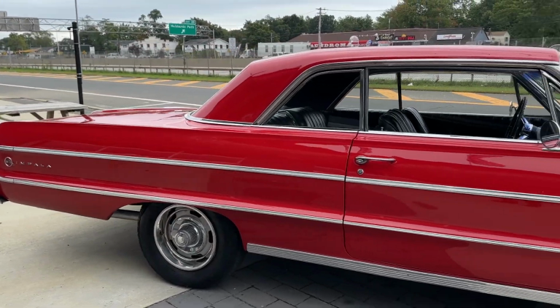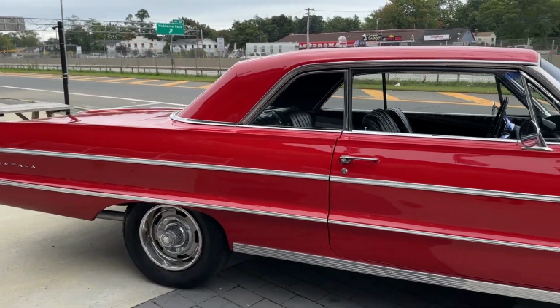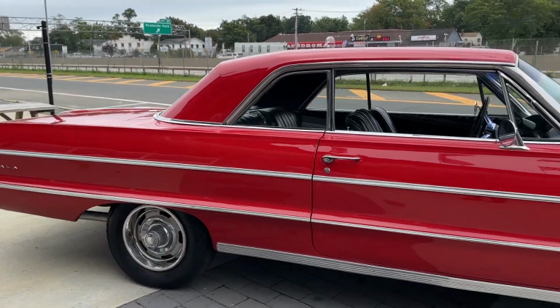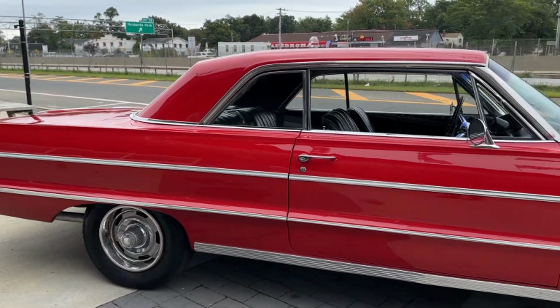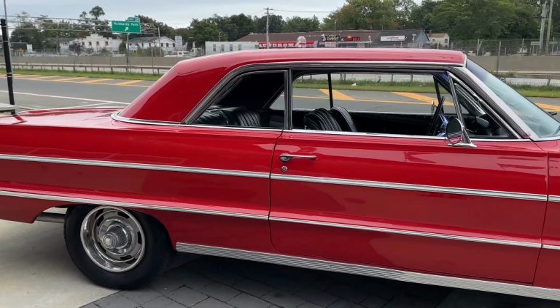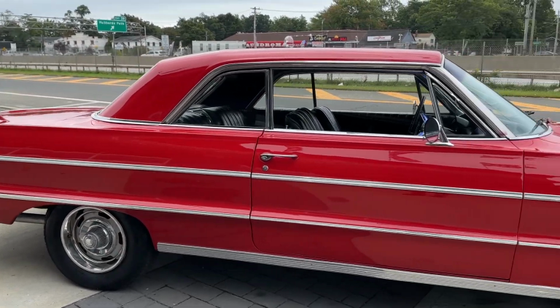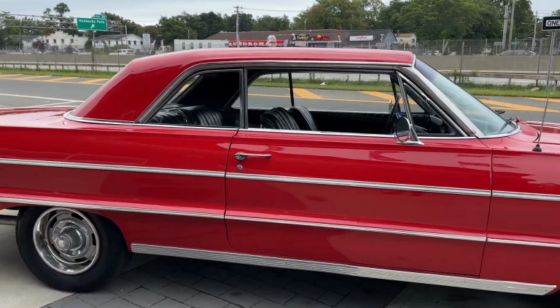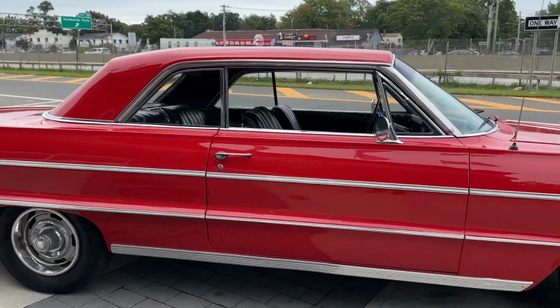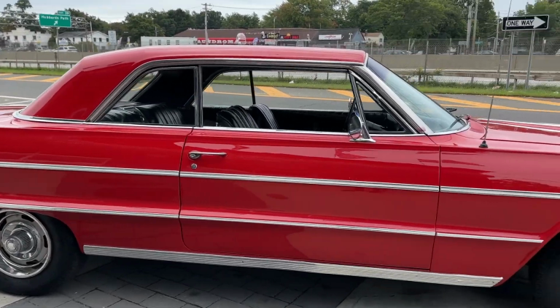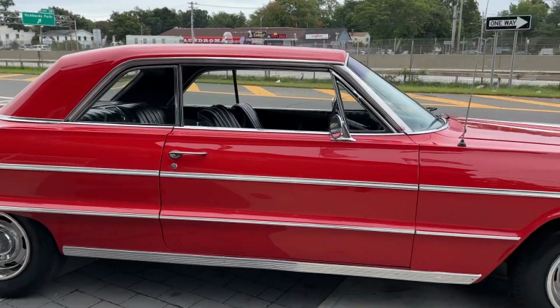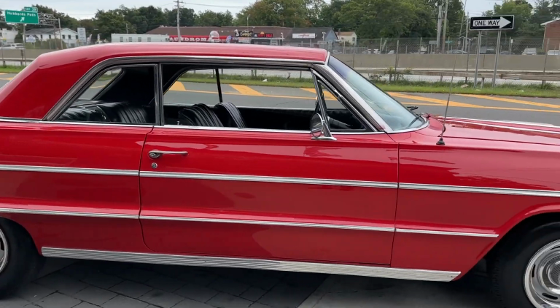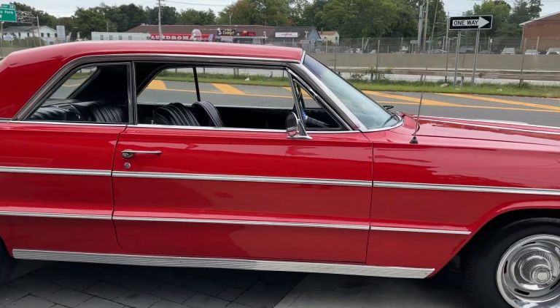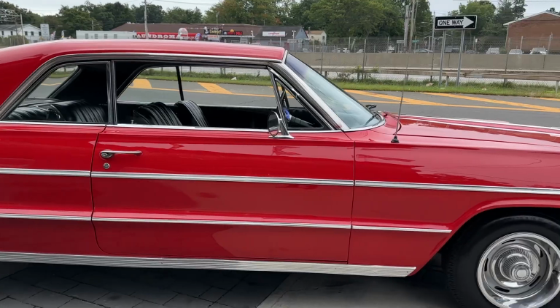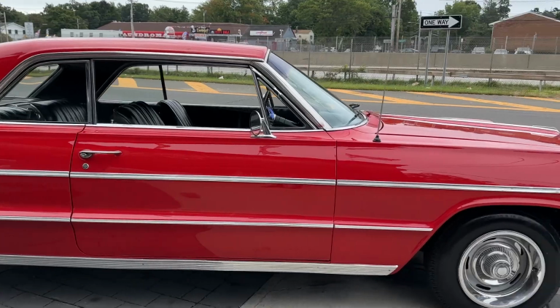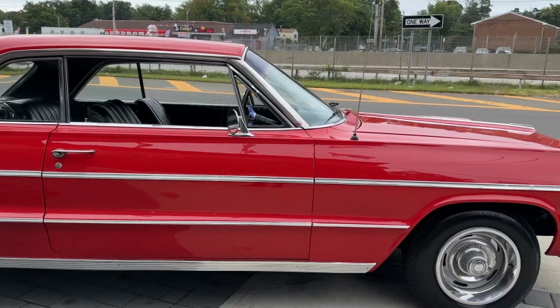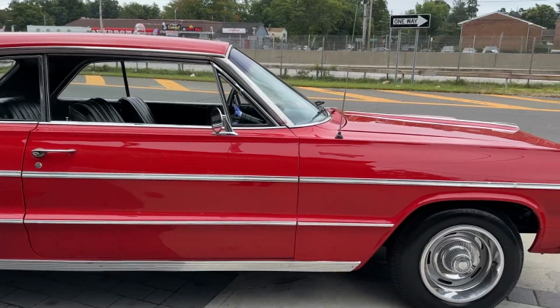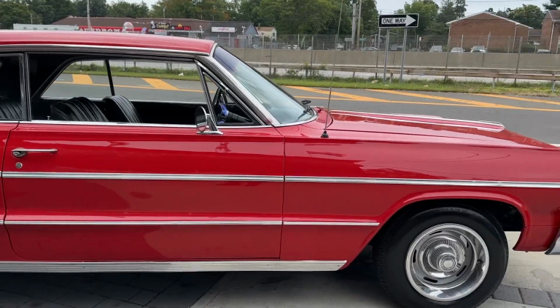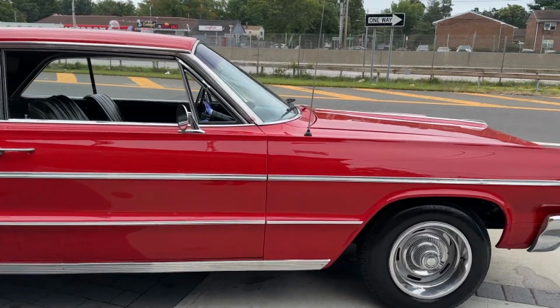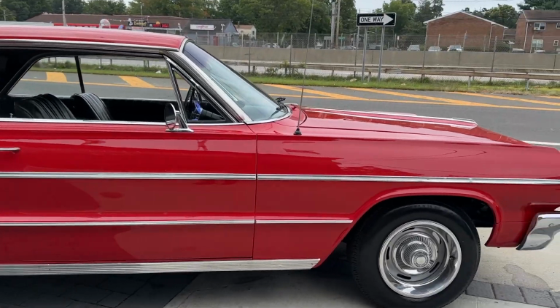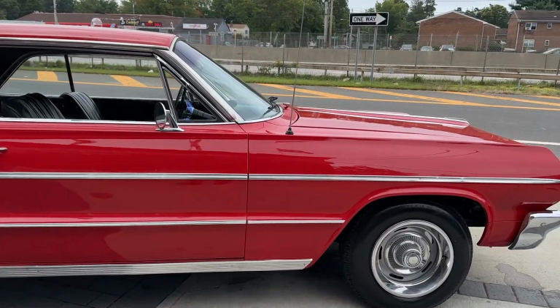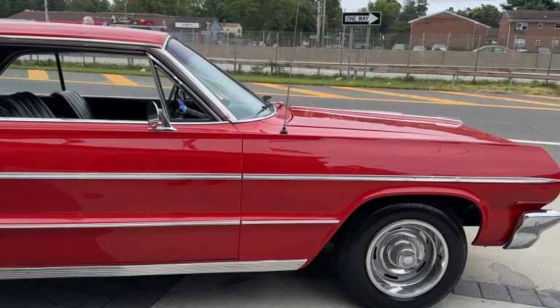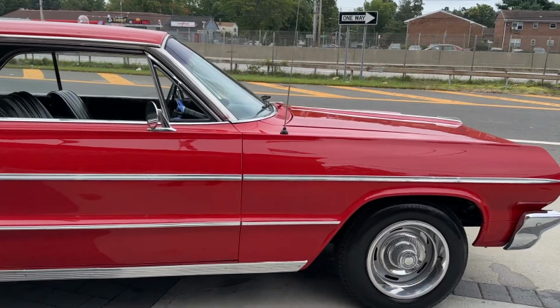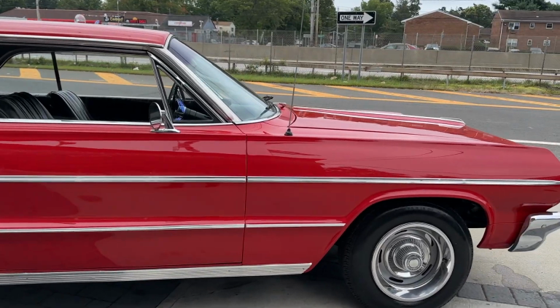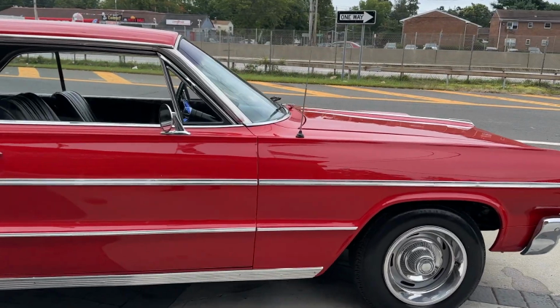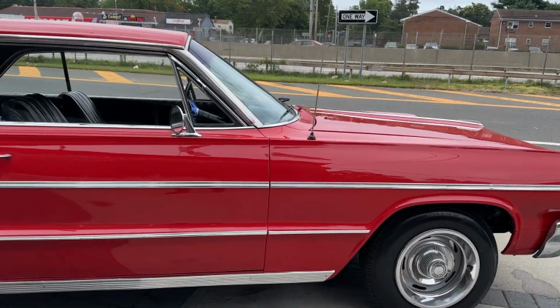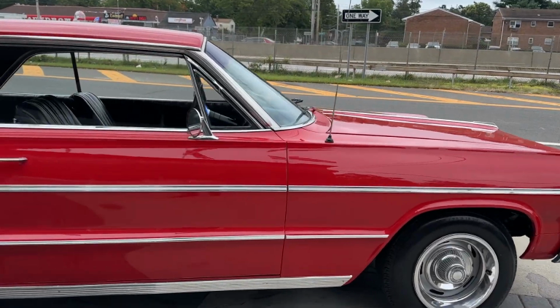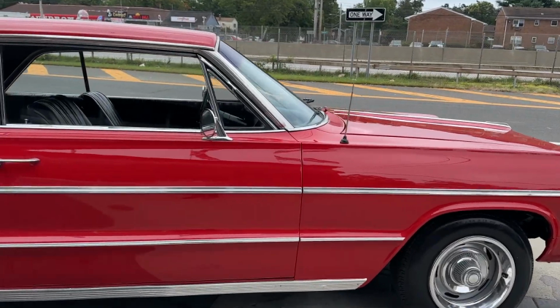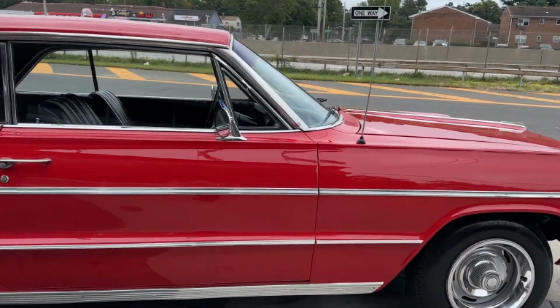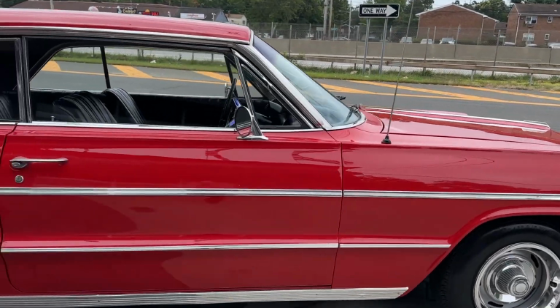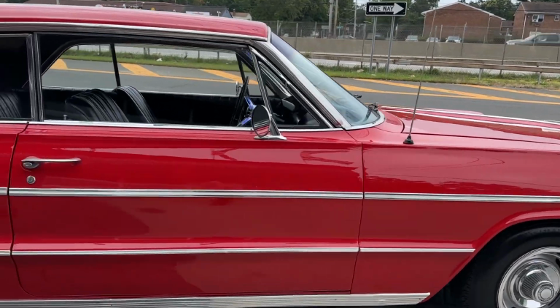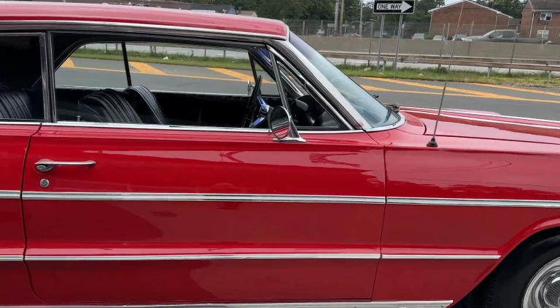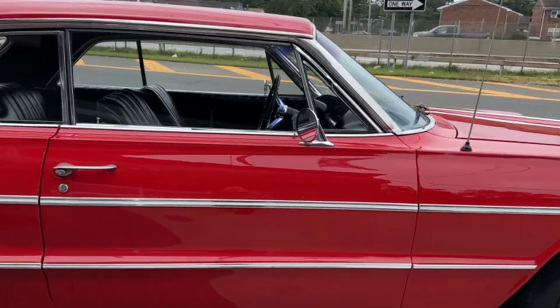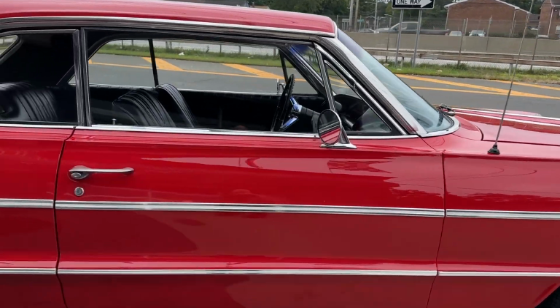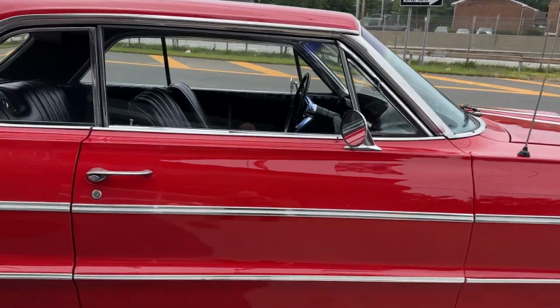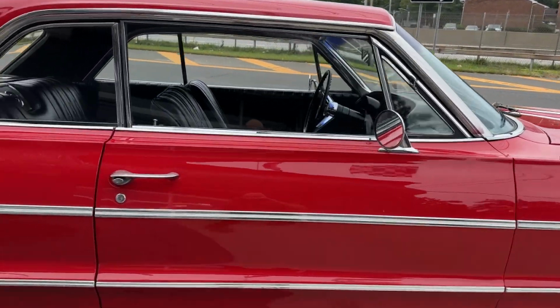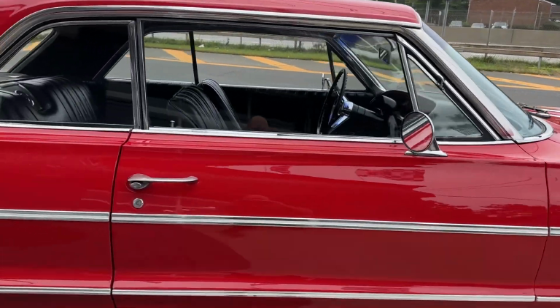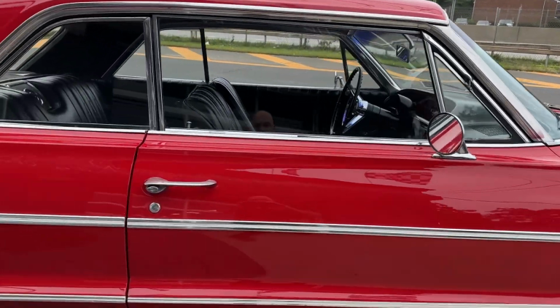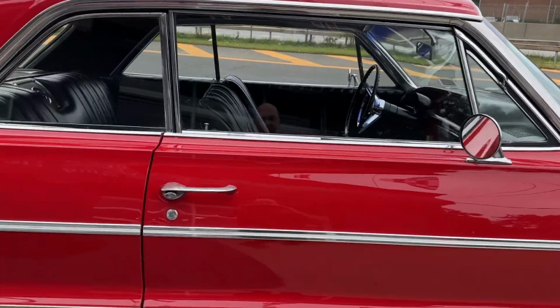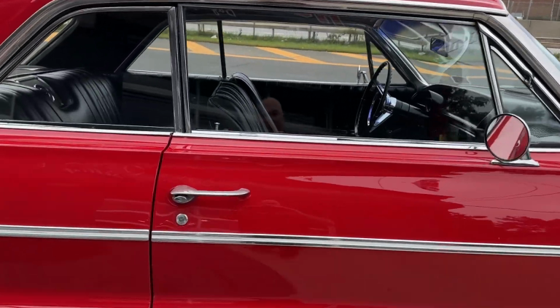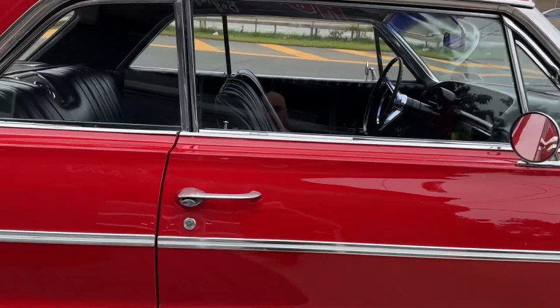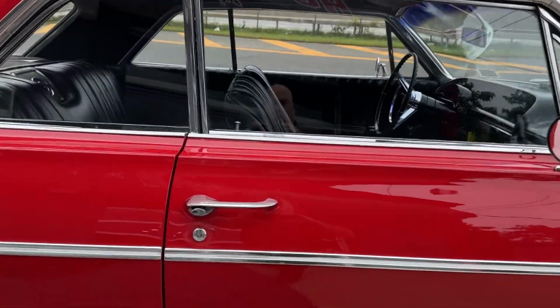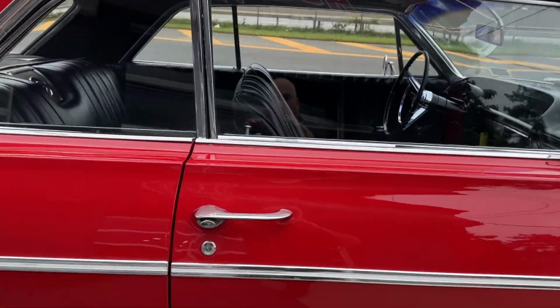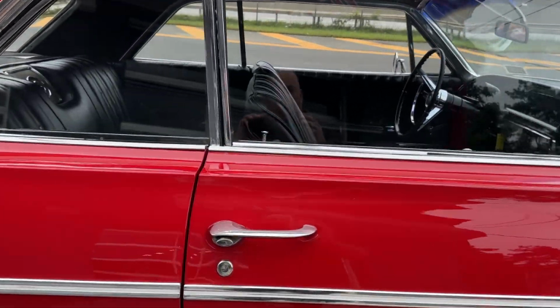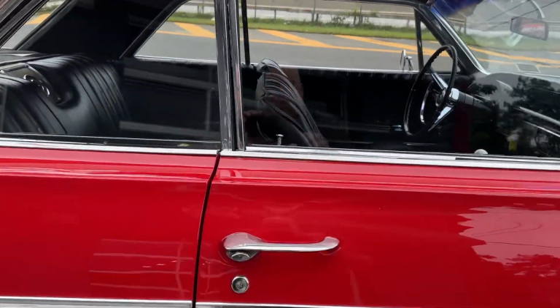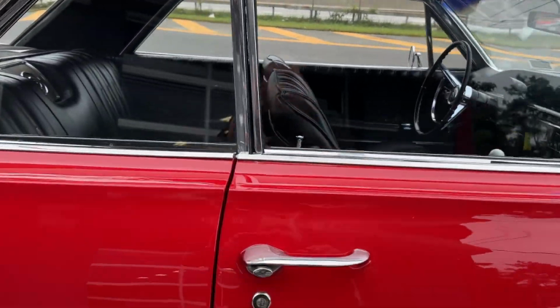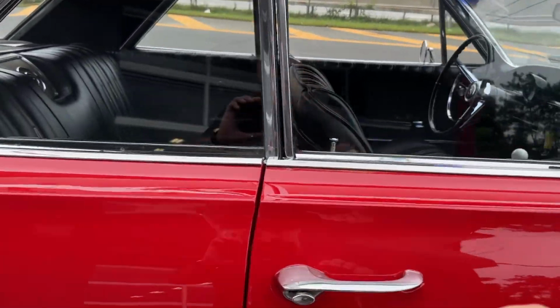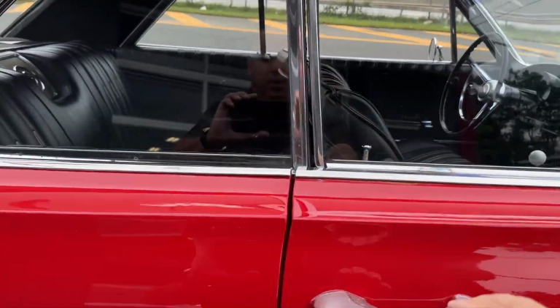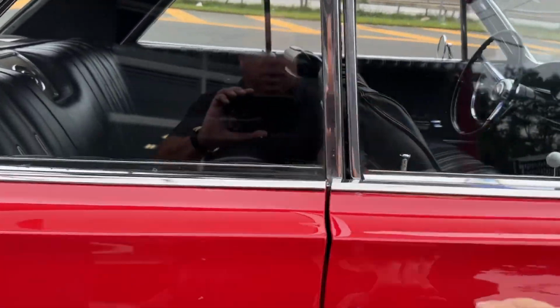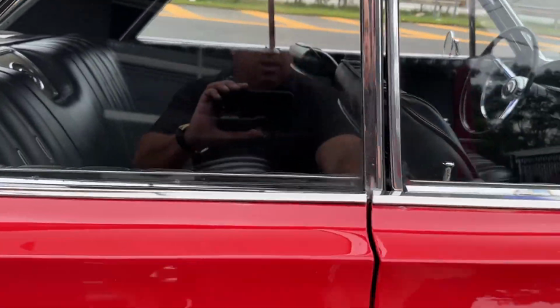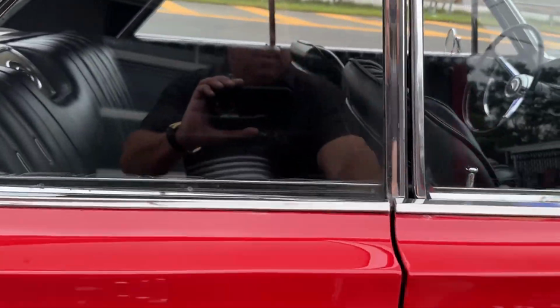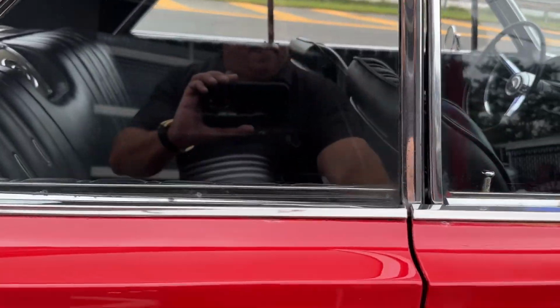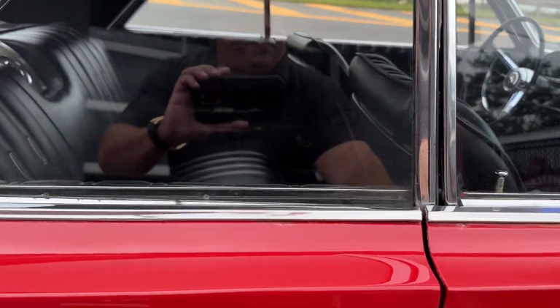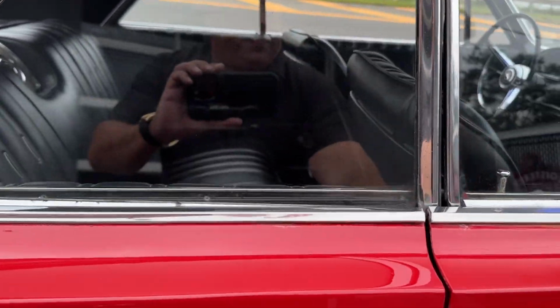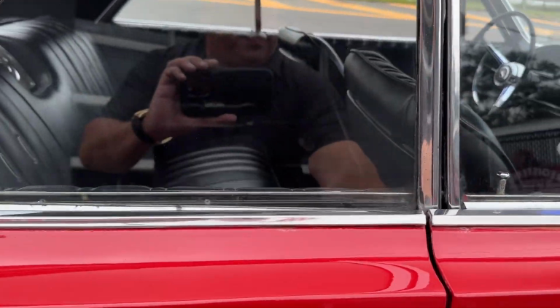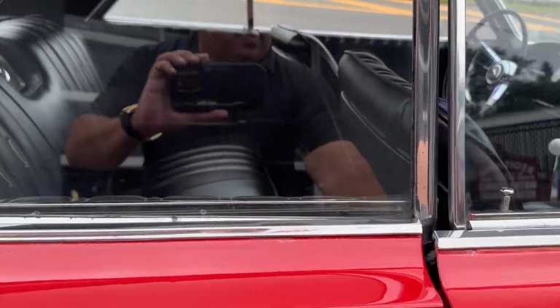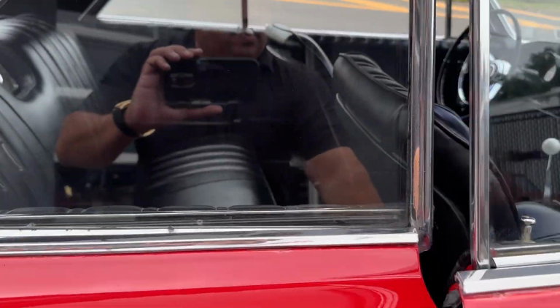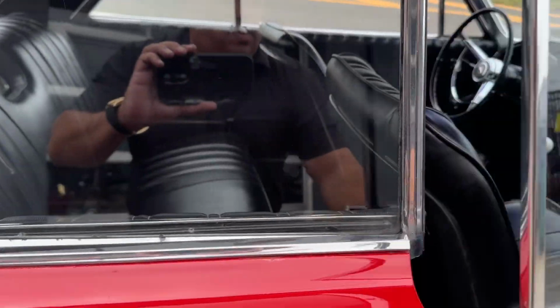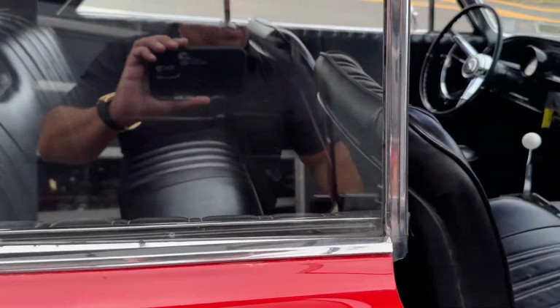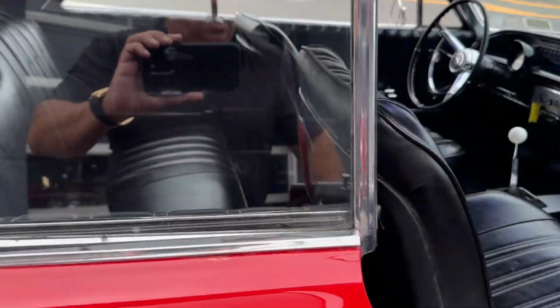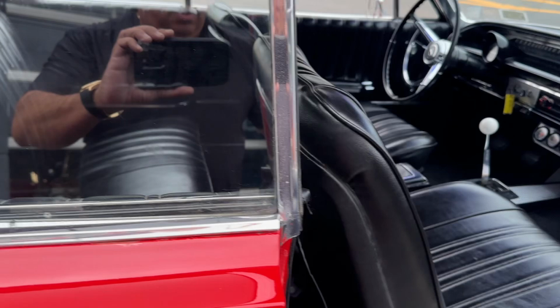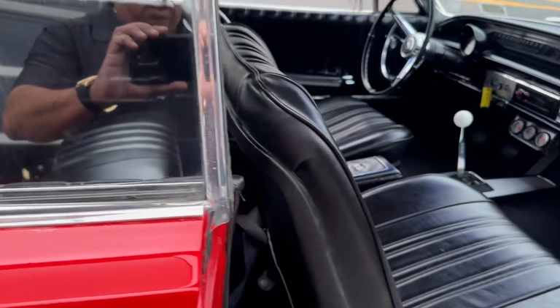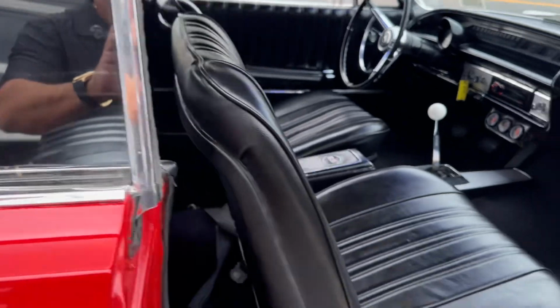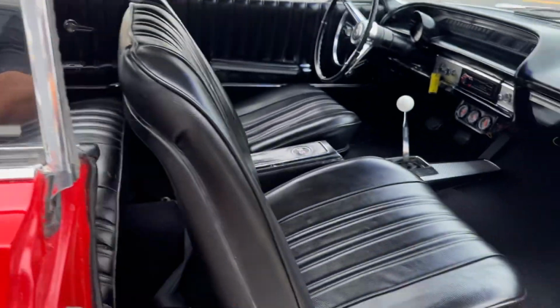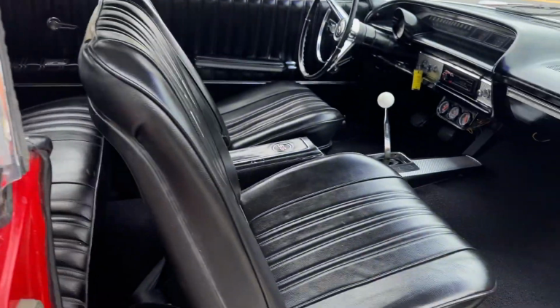Body's straight, the paint is really, really nice, she sounds awesome — look at that.